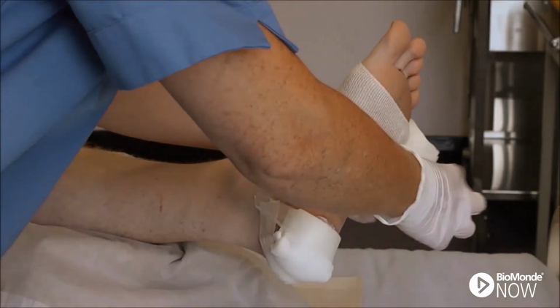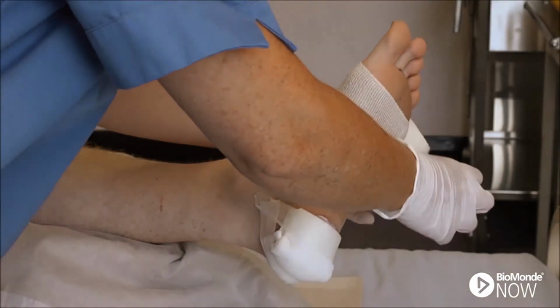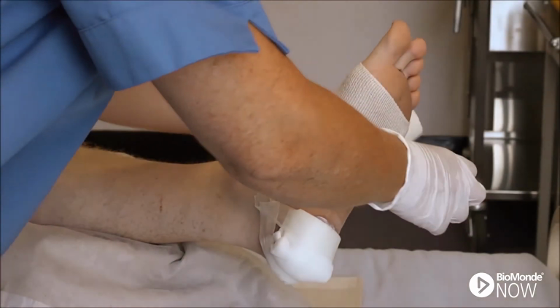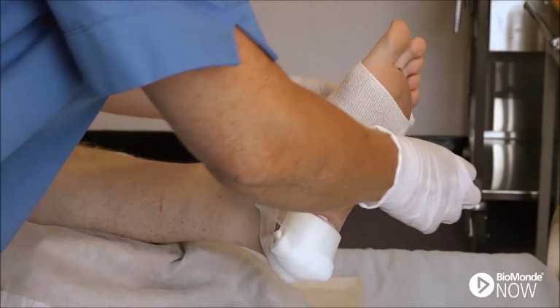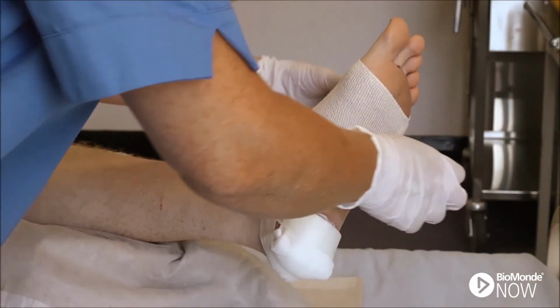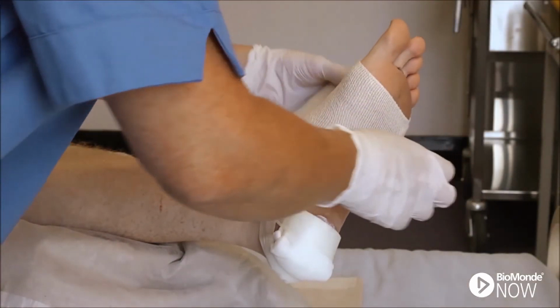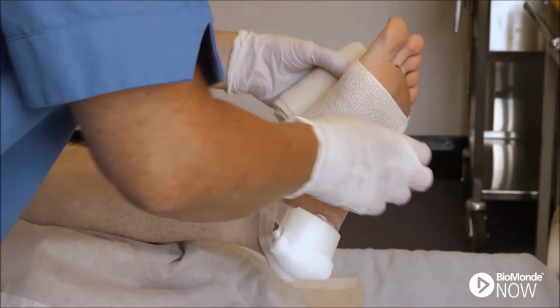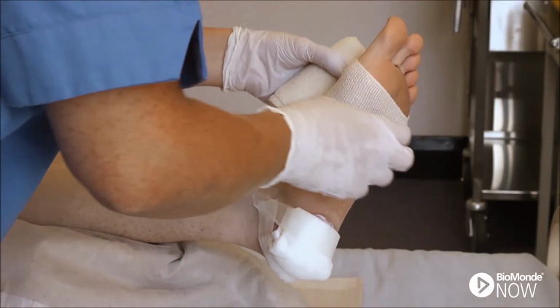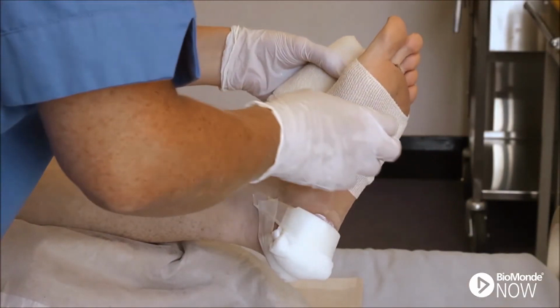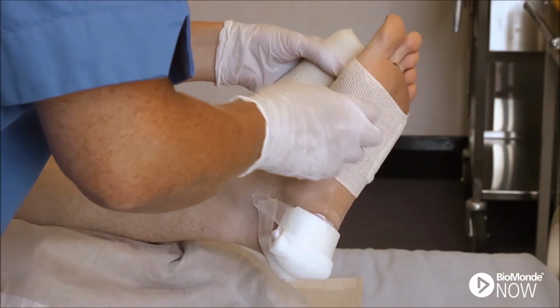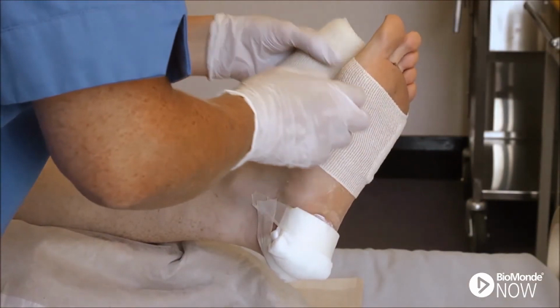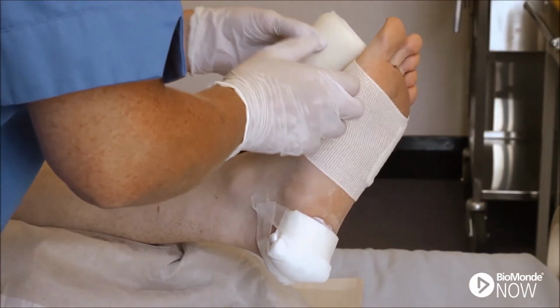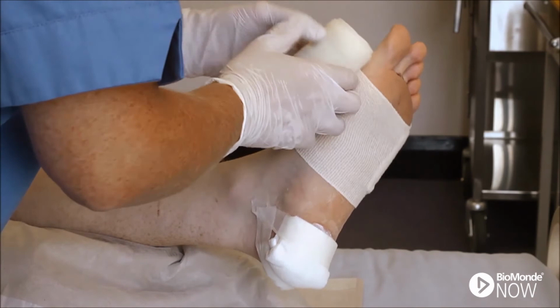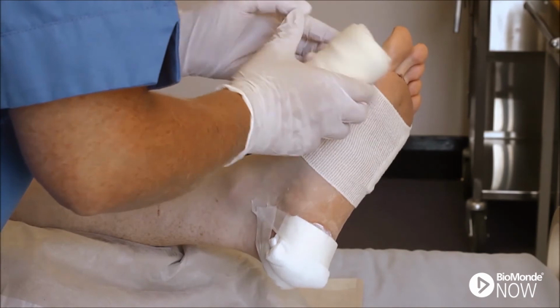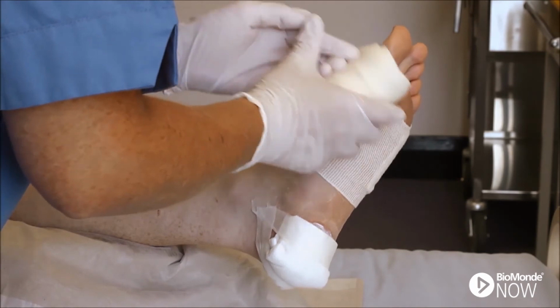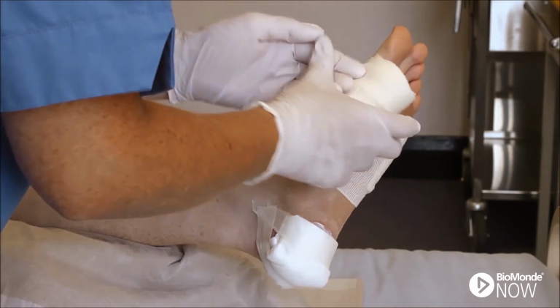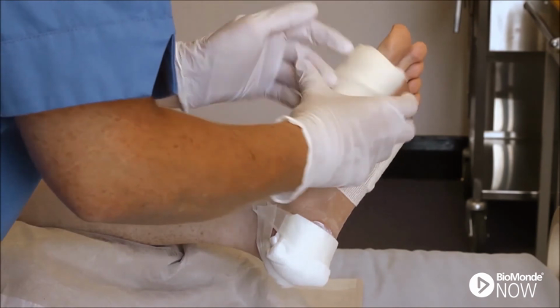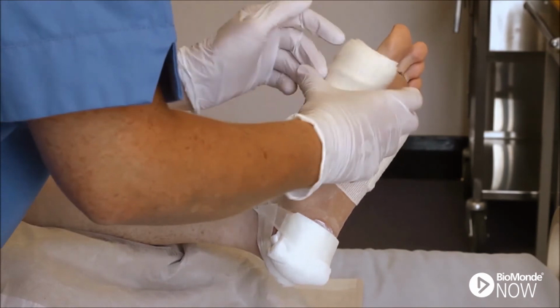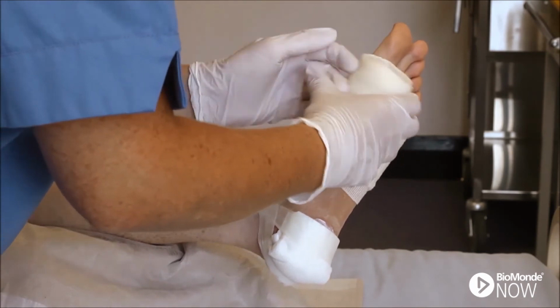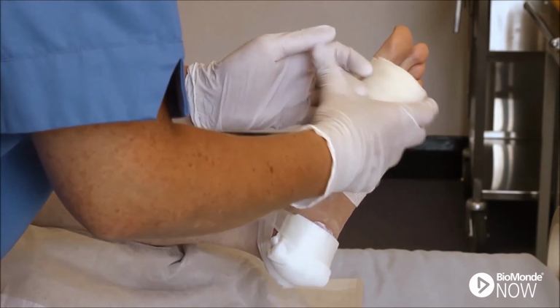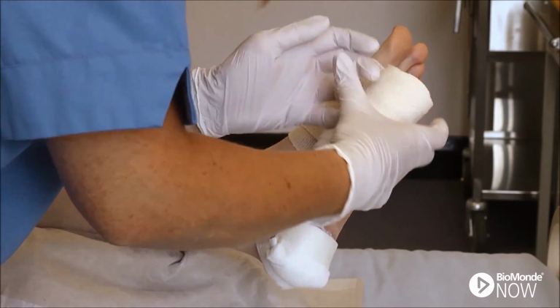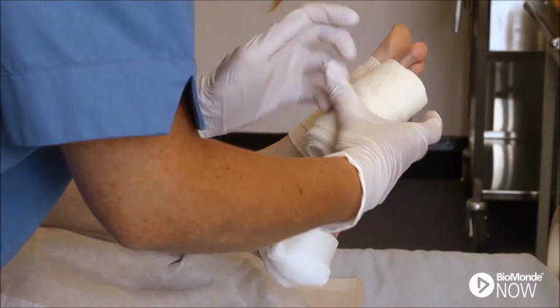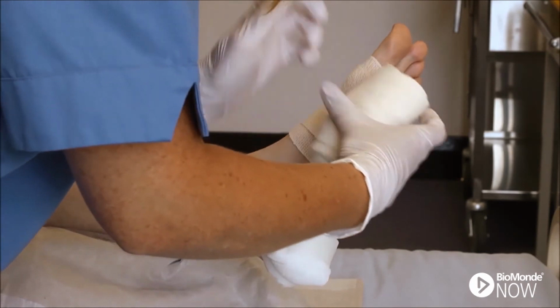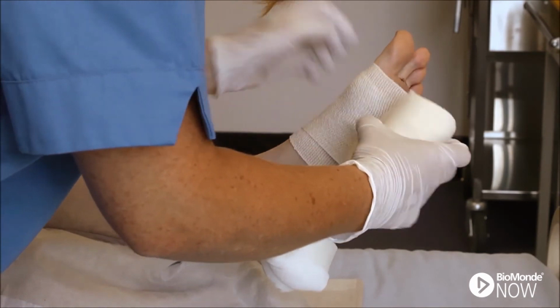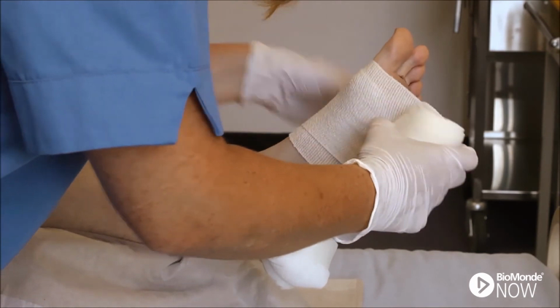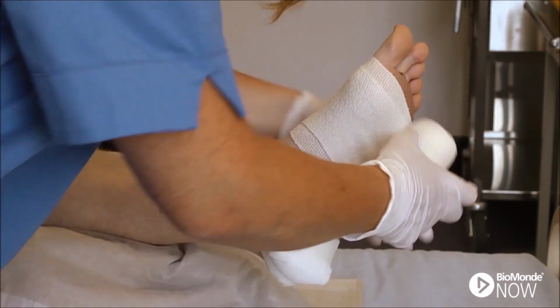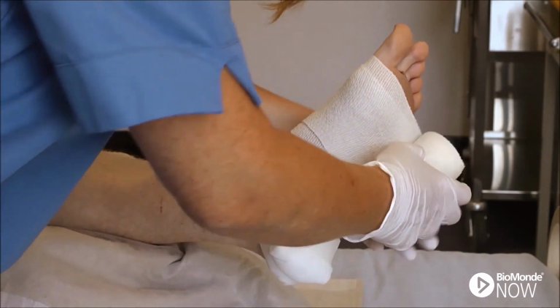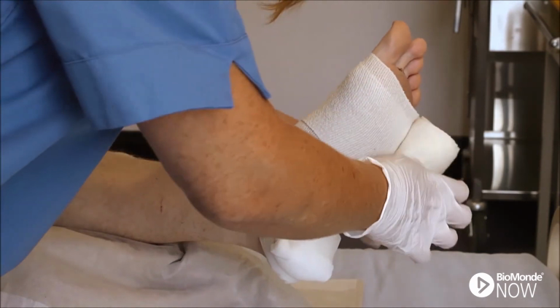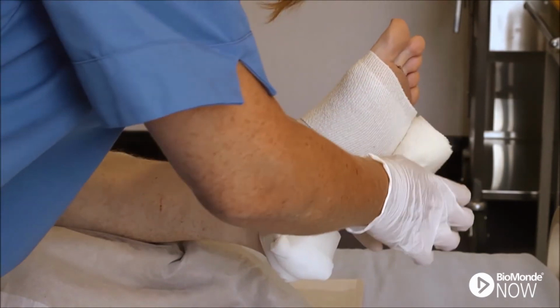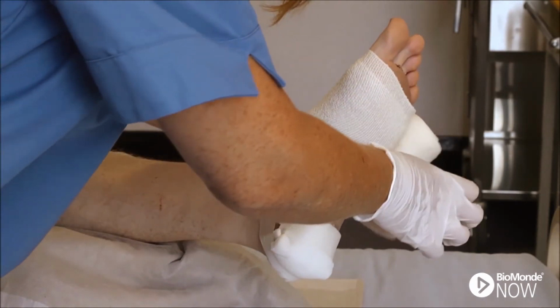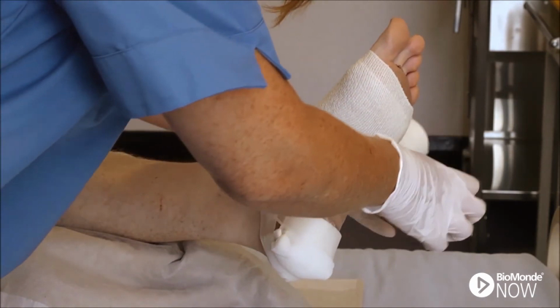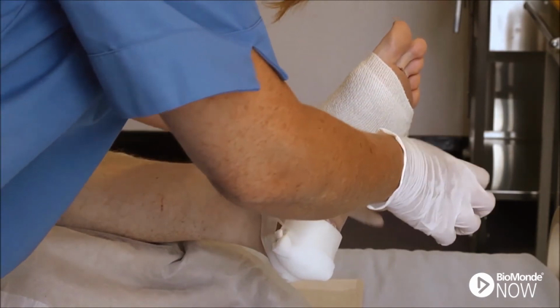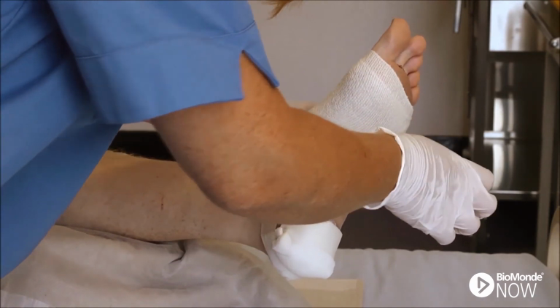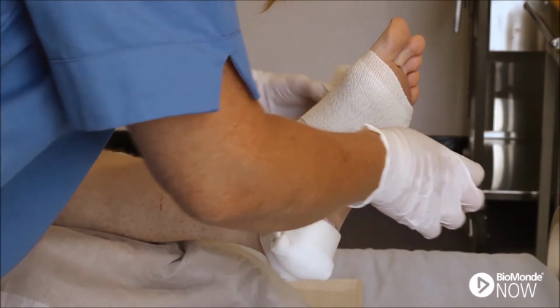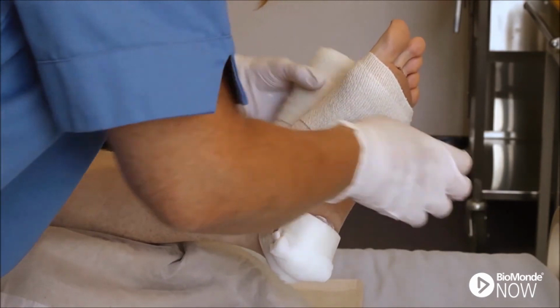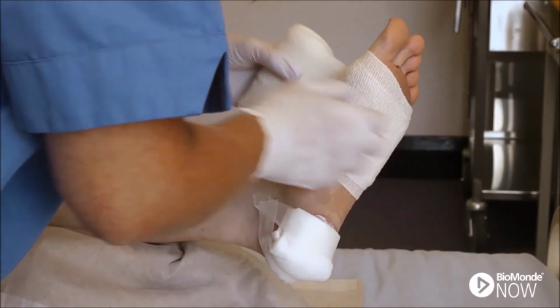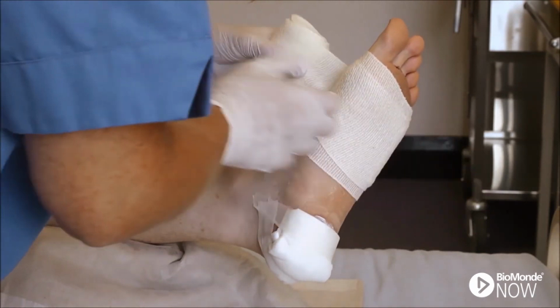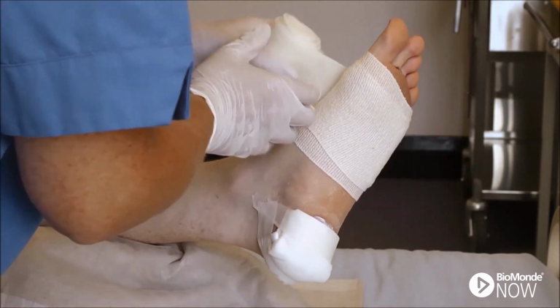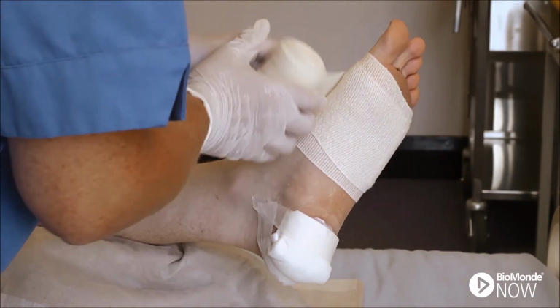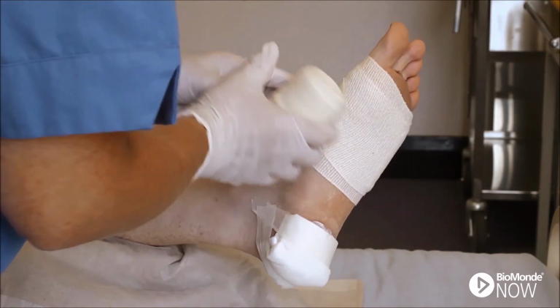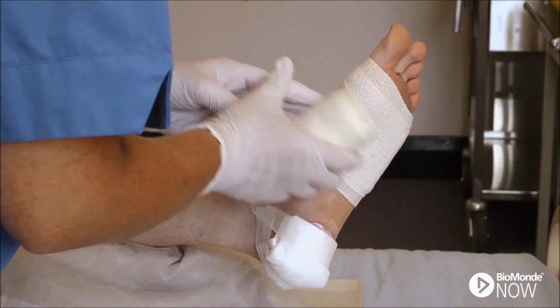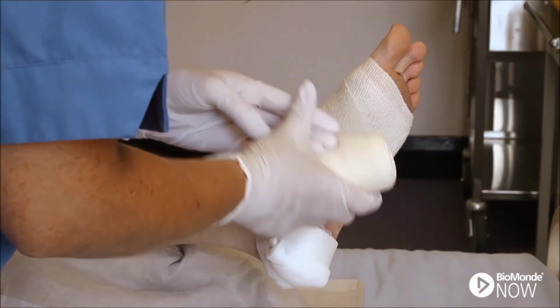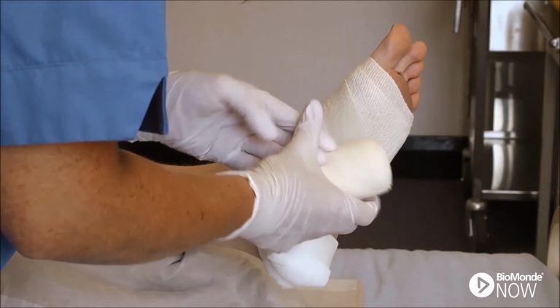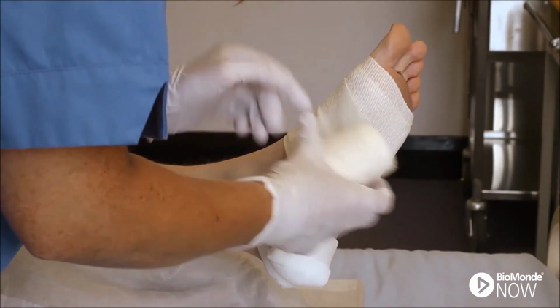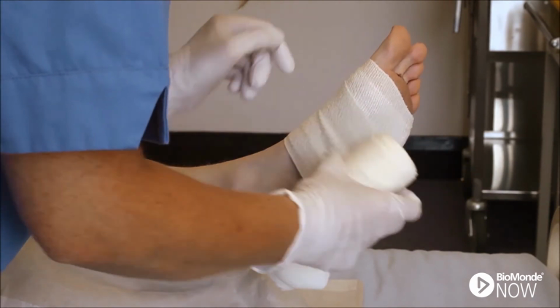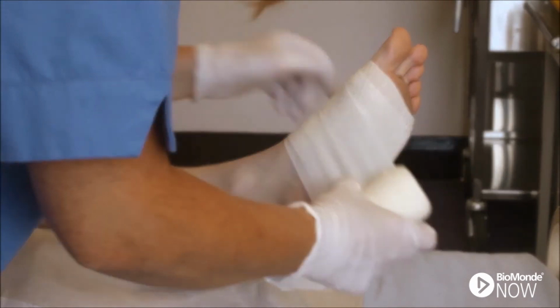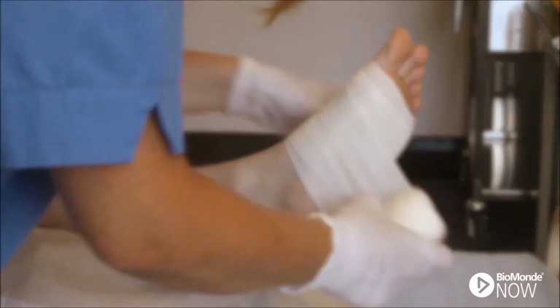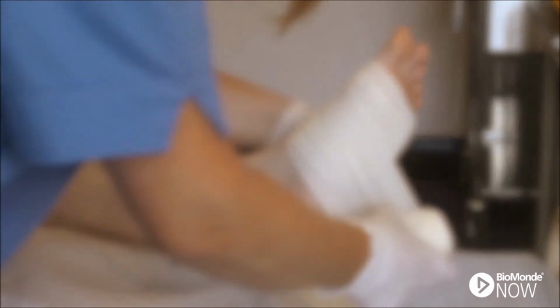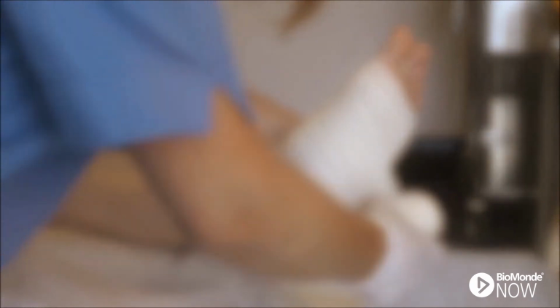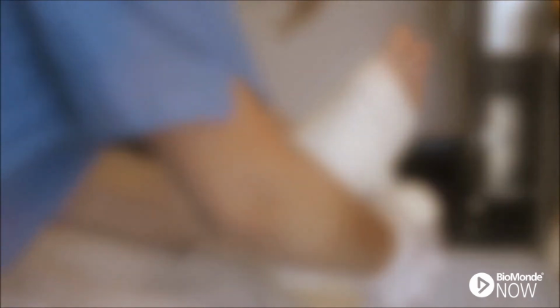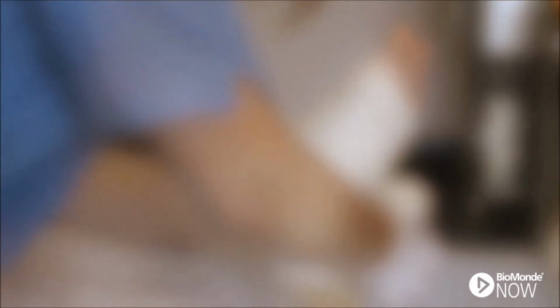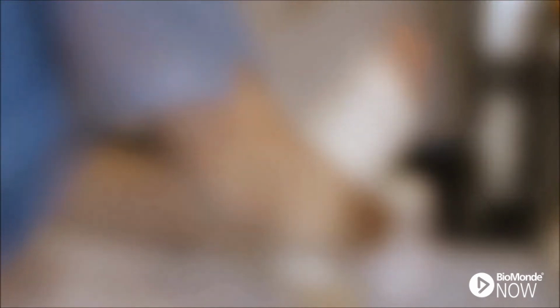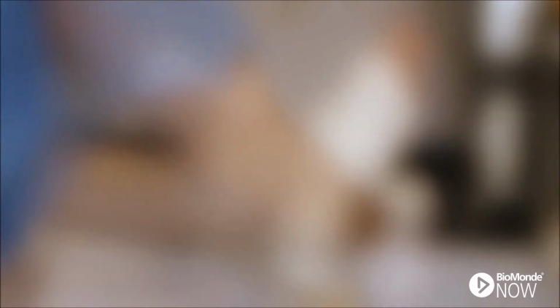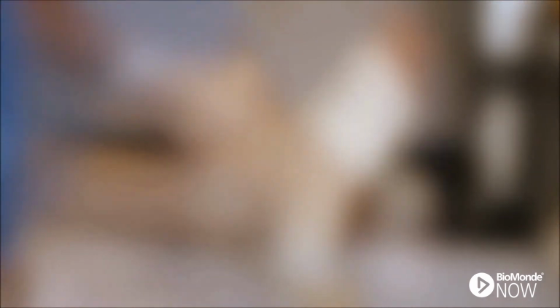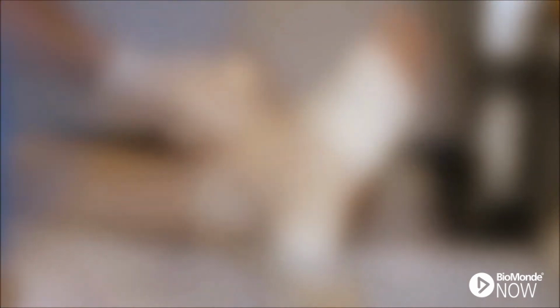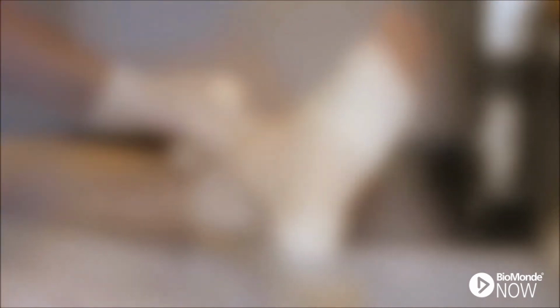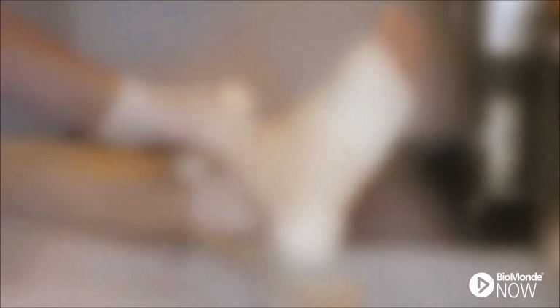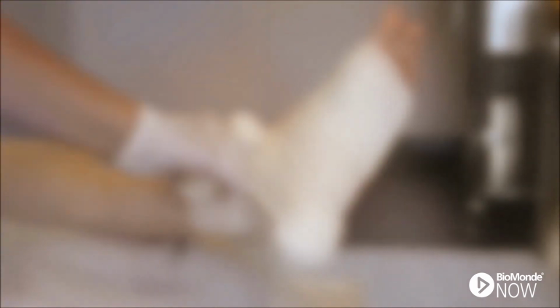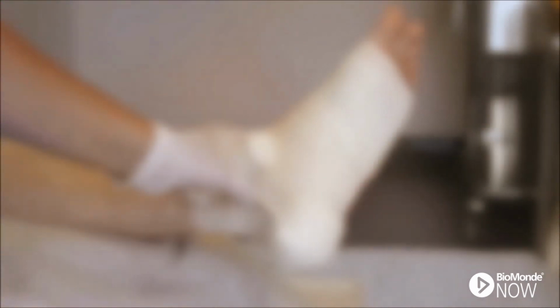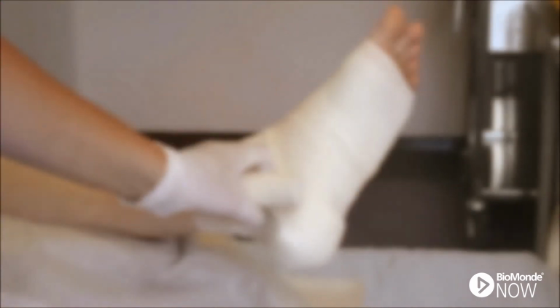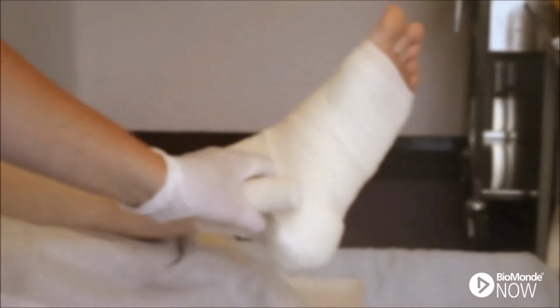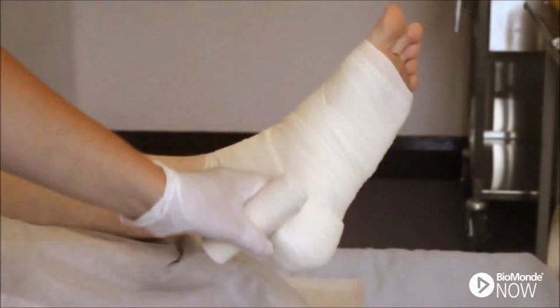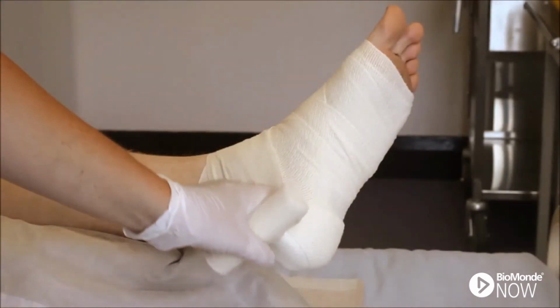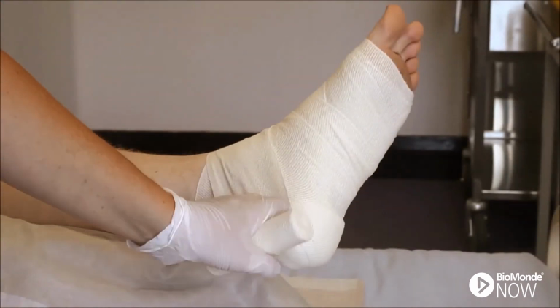Secure the outer dressing in place using tape or a non-occlusive dressing such as a bandage or stockinette.